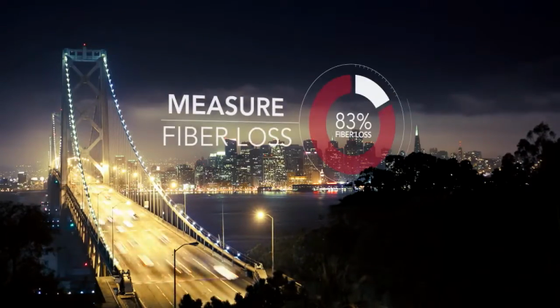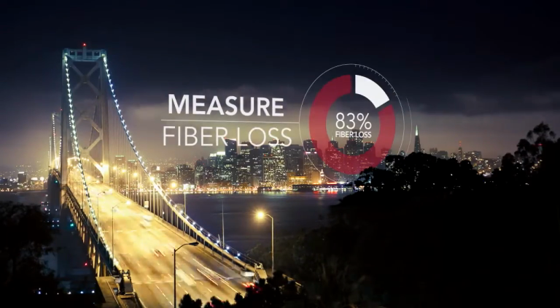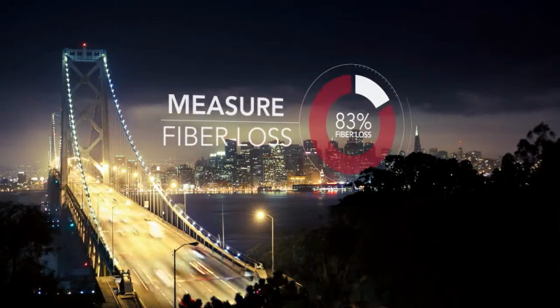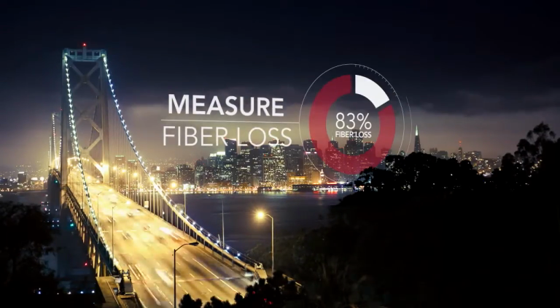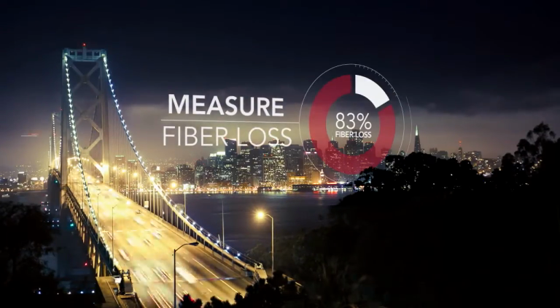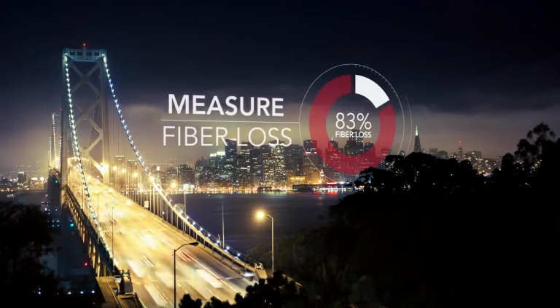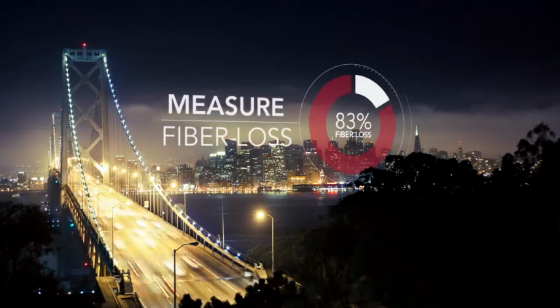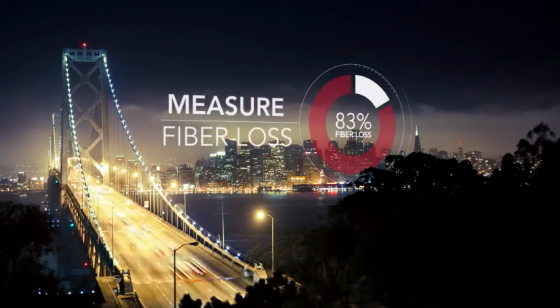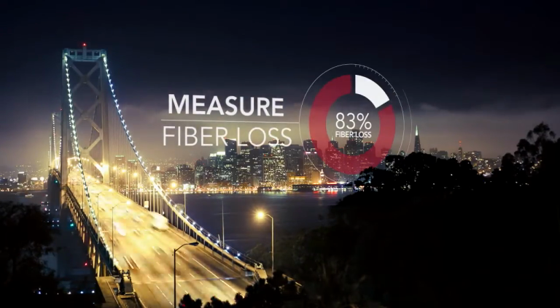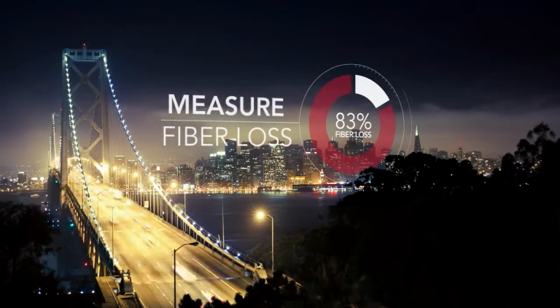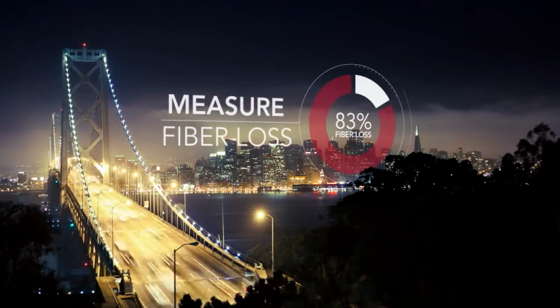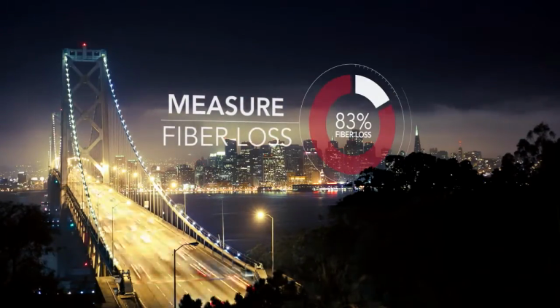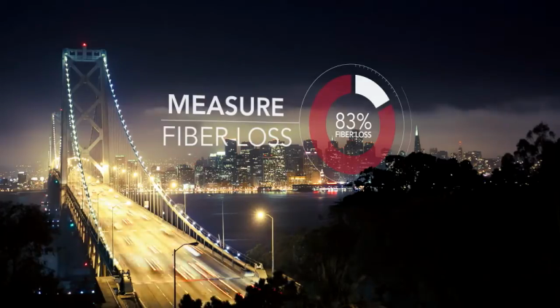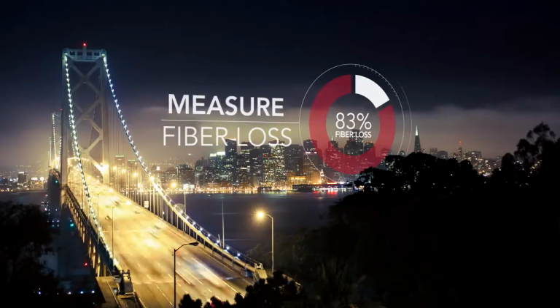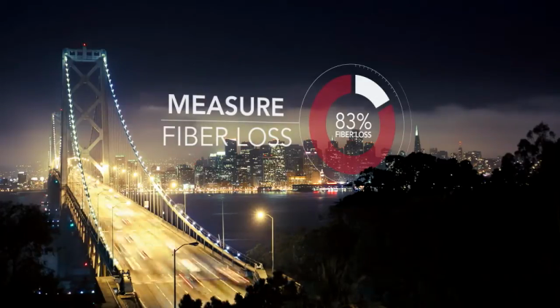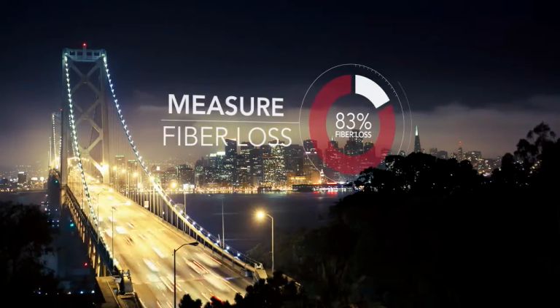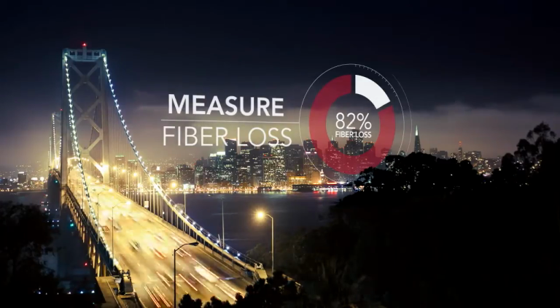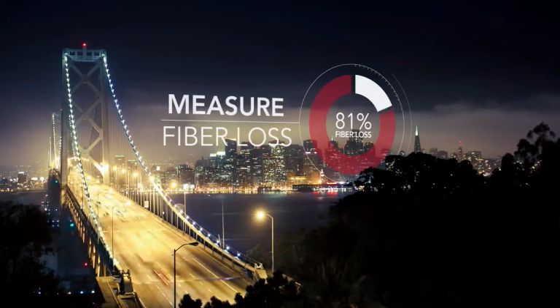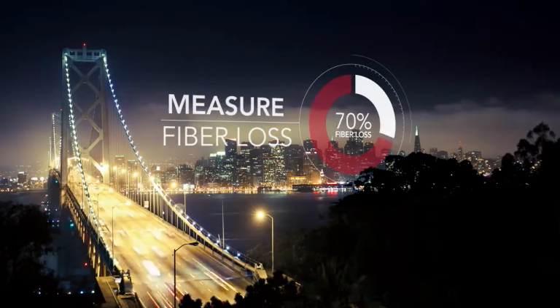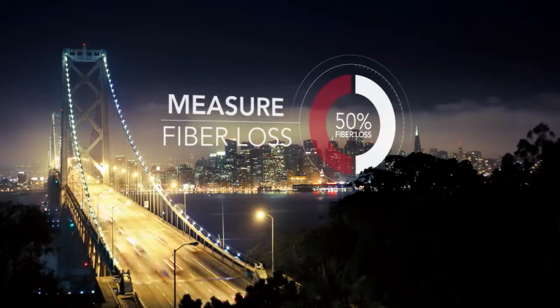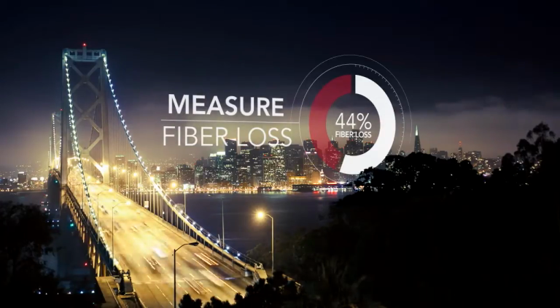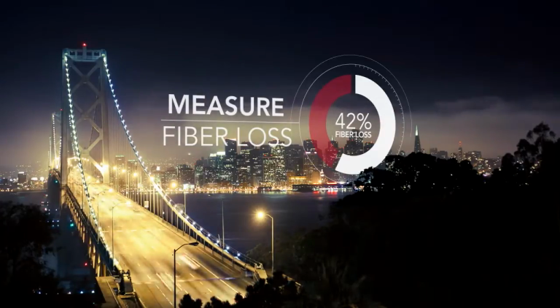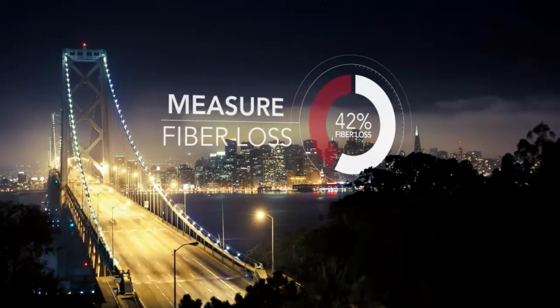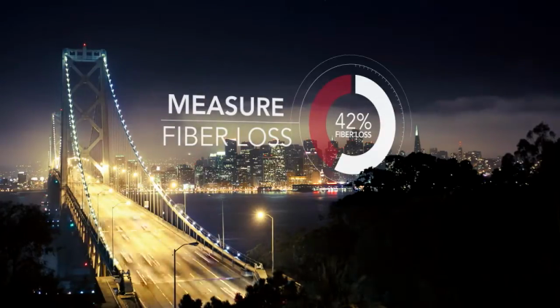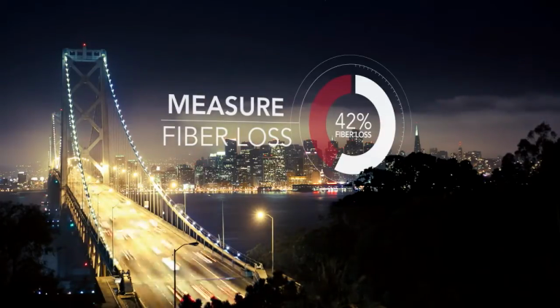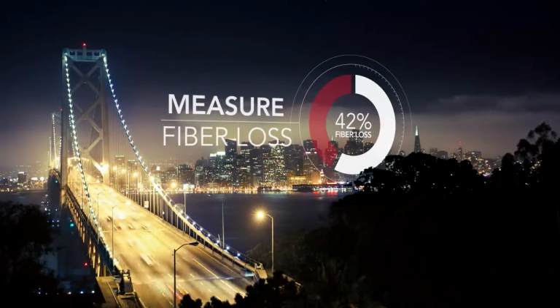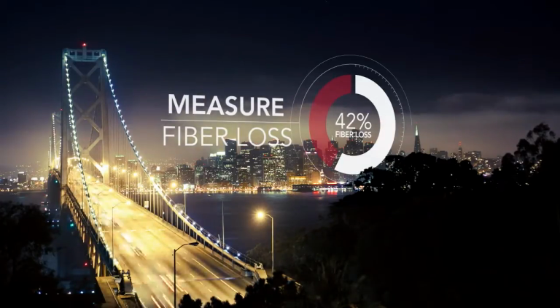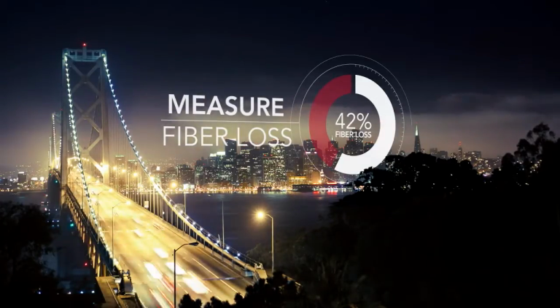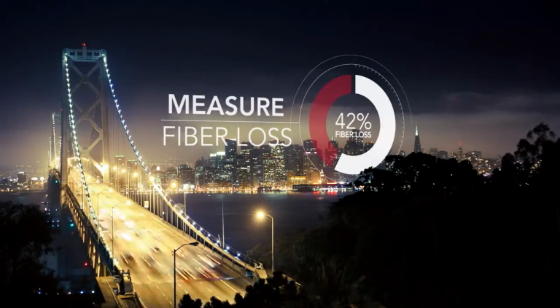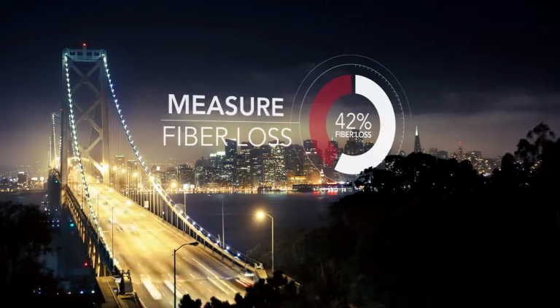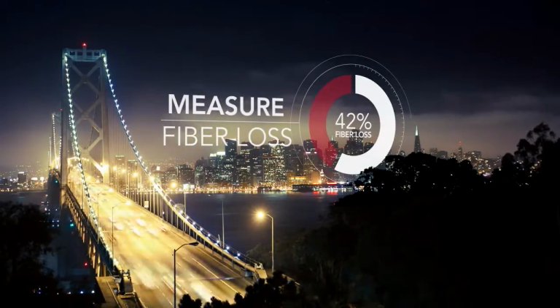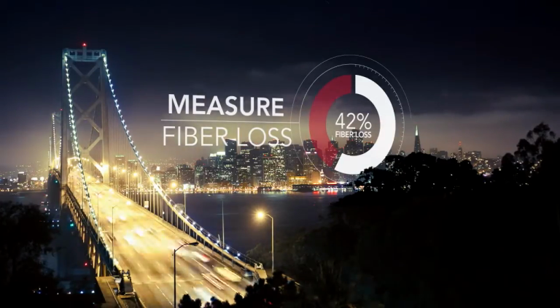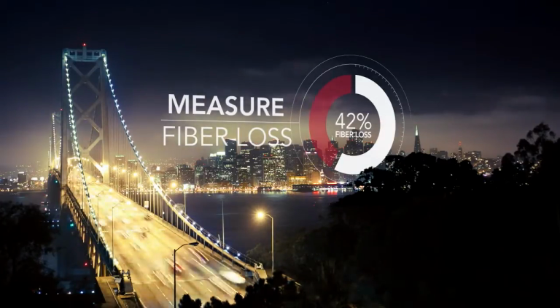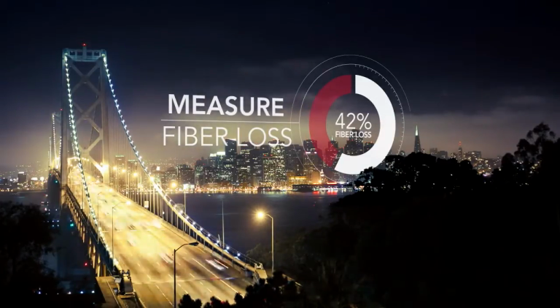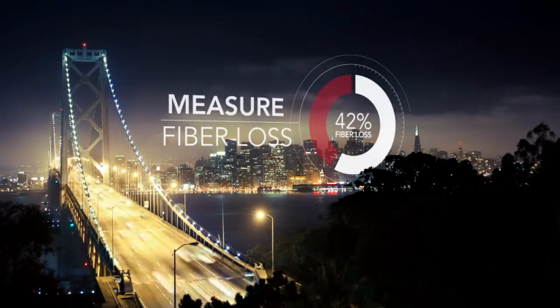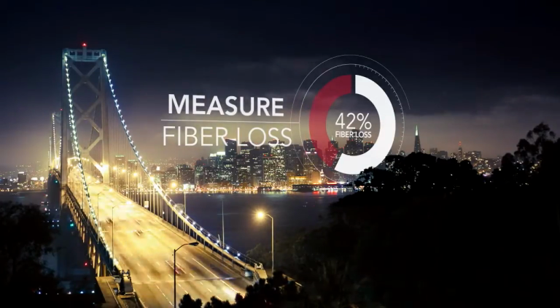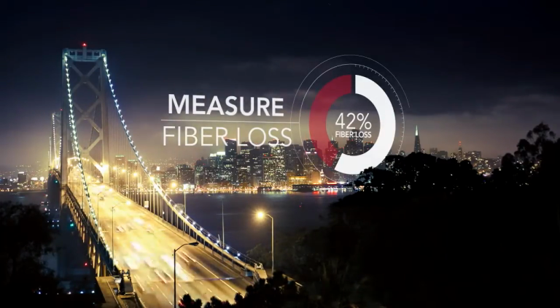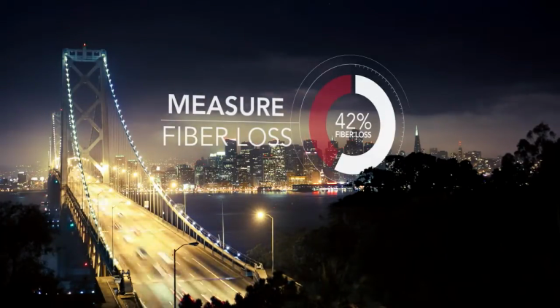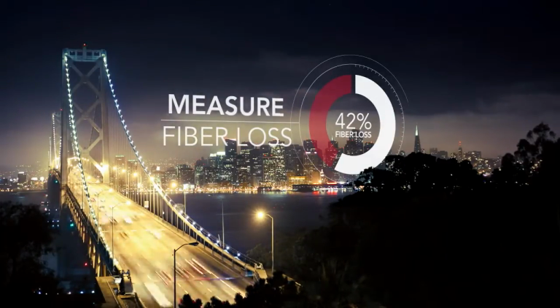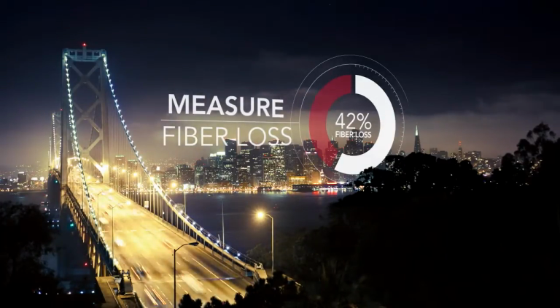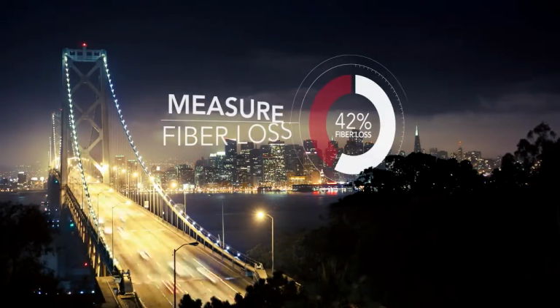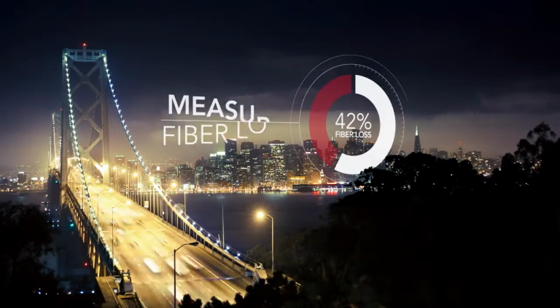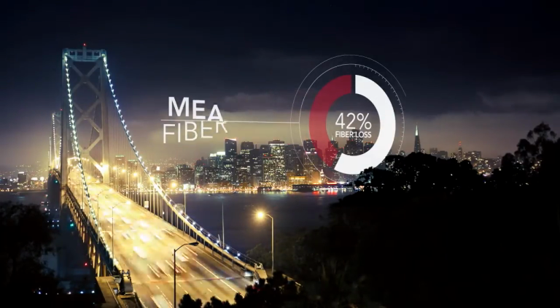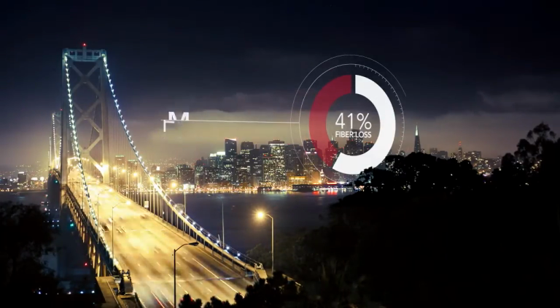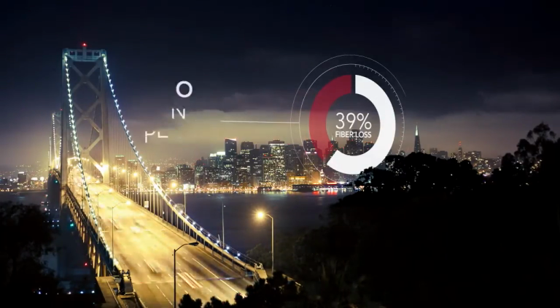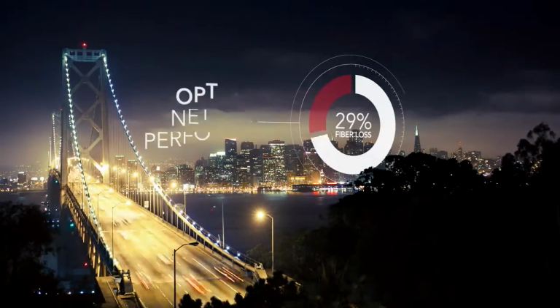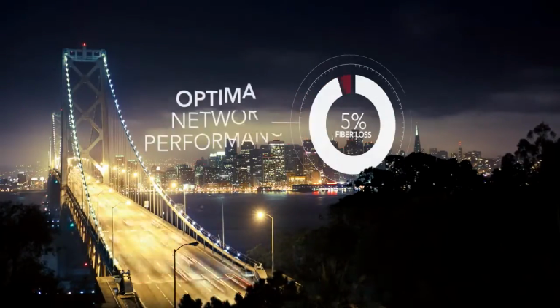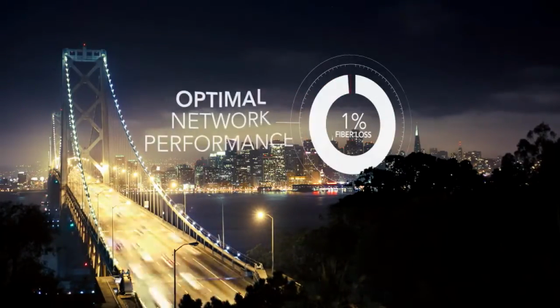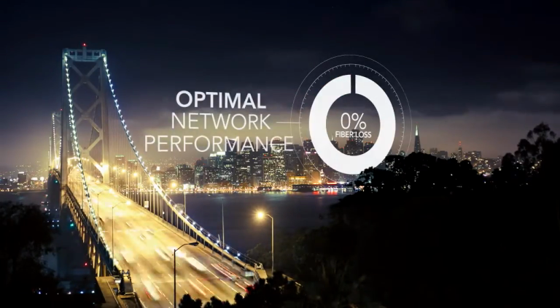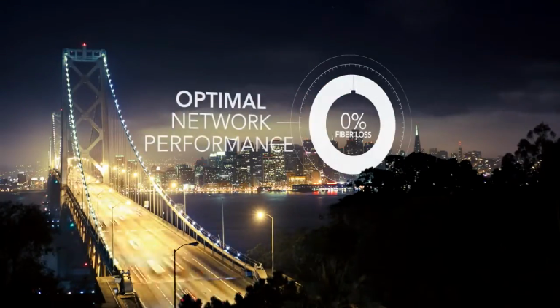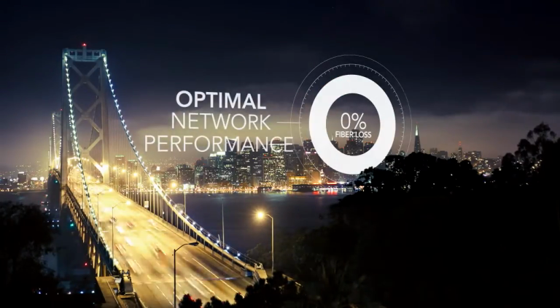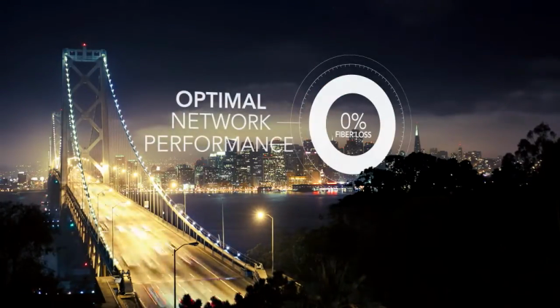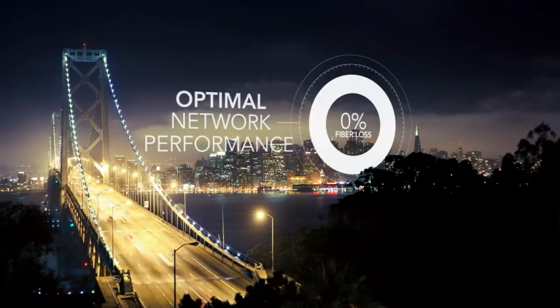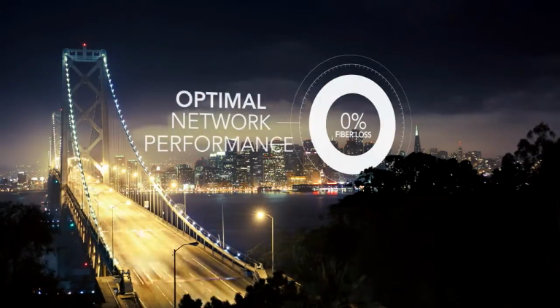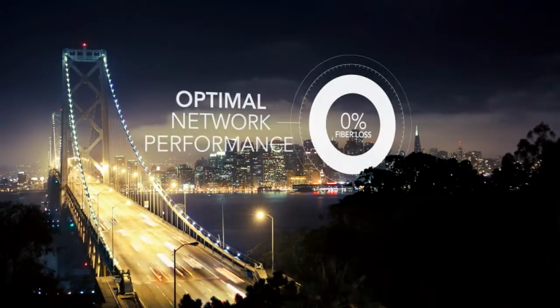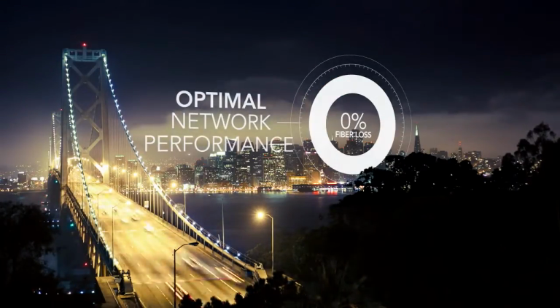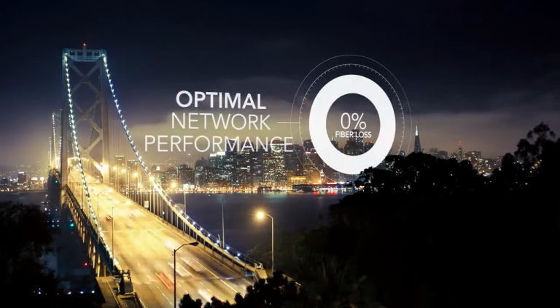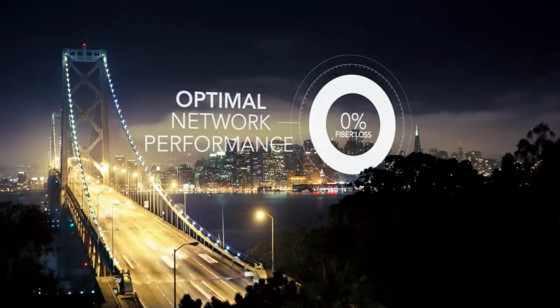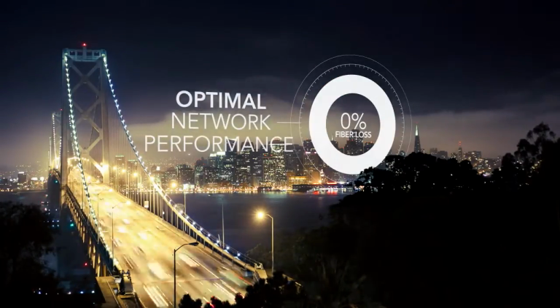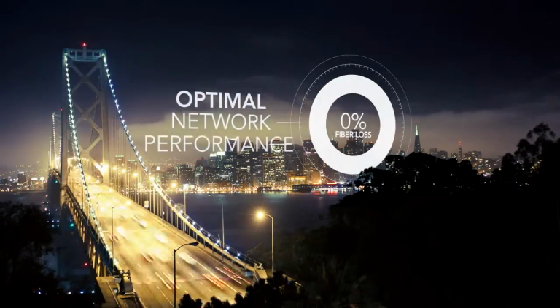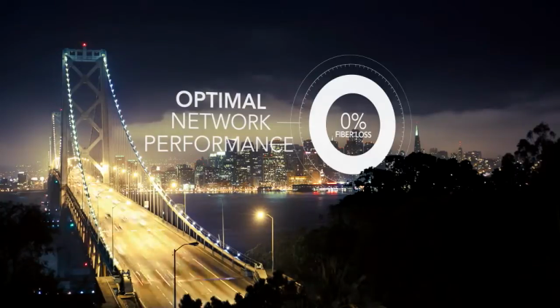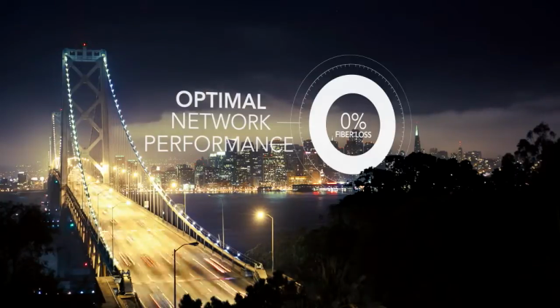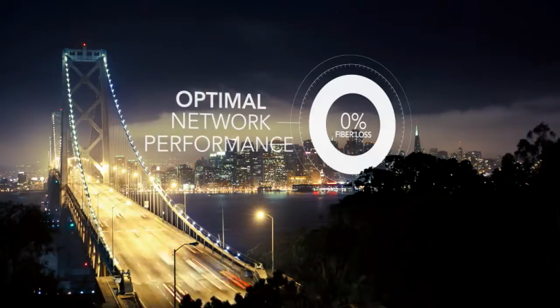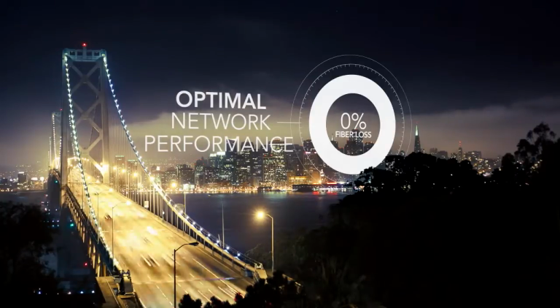Not only that — Sienna's Pinpoint software will help ensure restorations were done right by measuring potential fiber loss following repair, so you always get the network performance your customers demand.